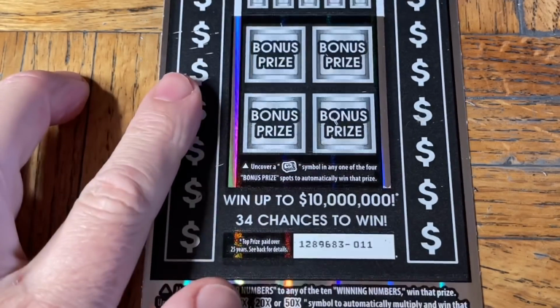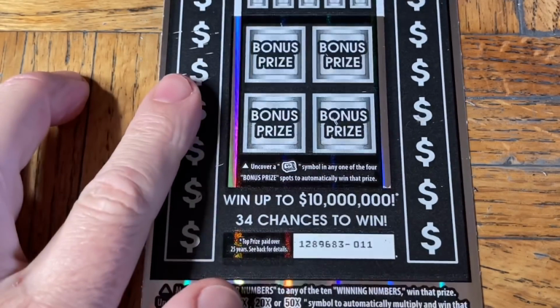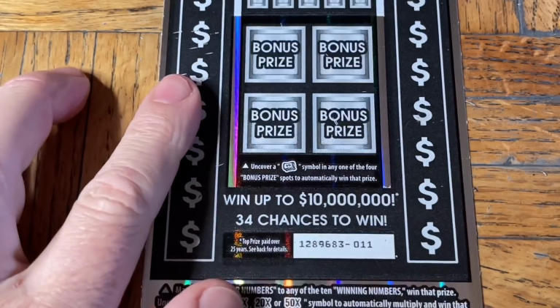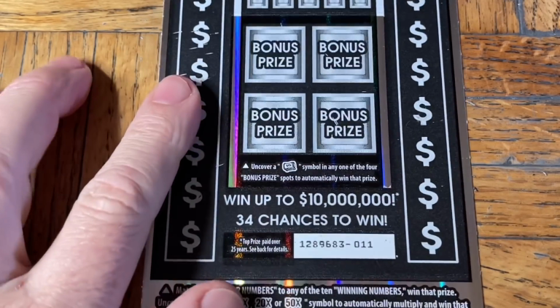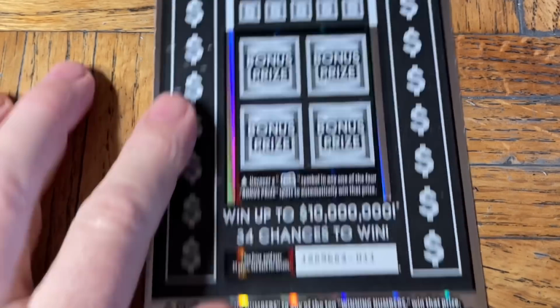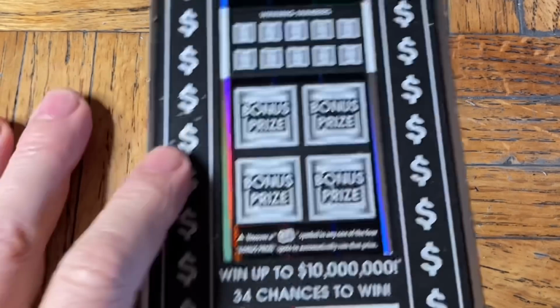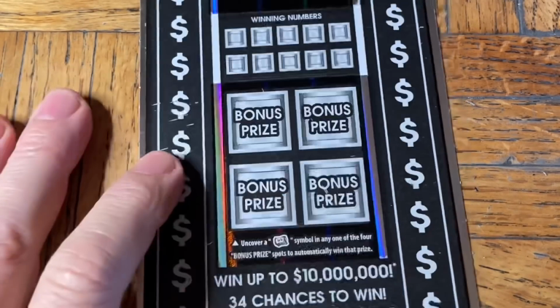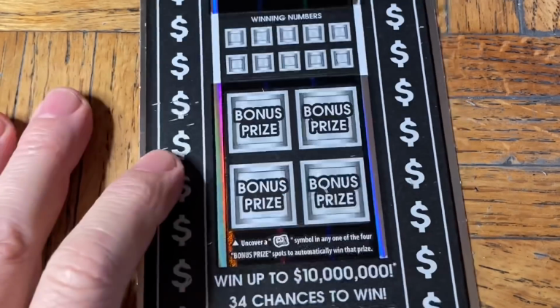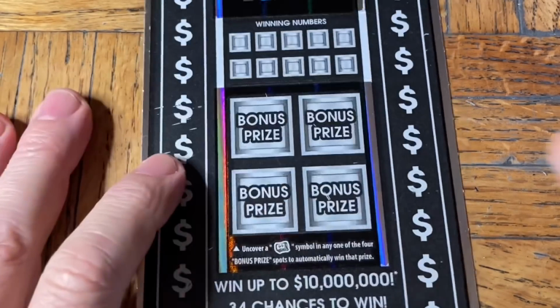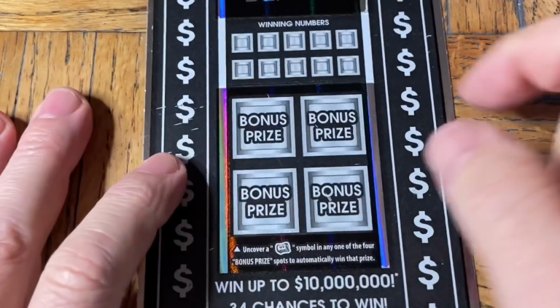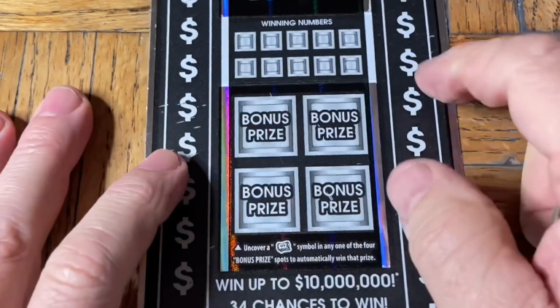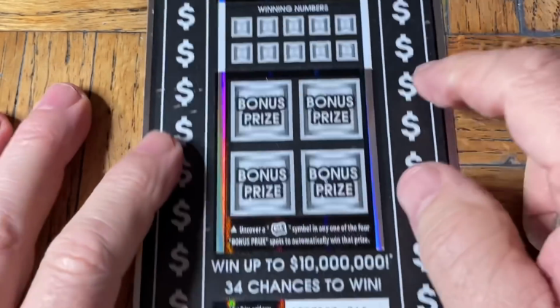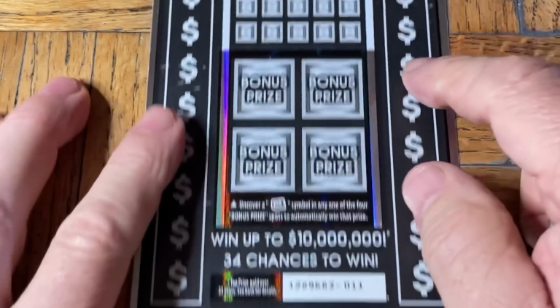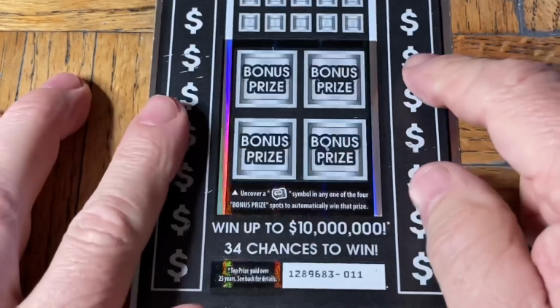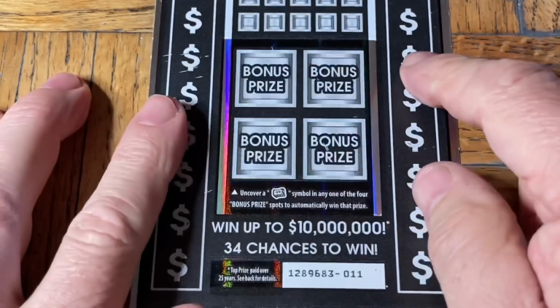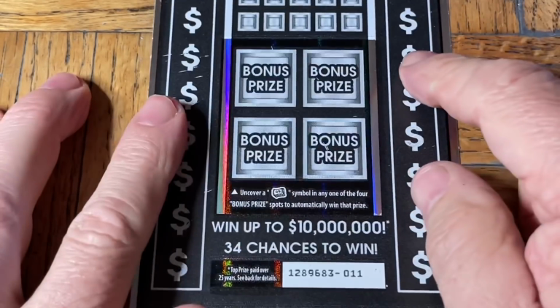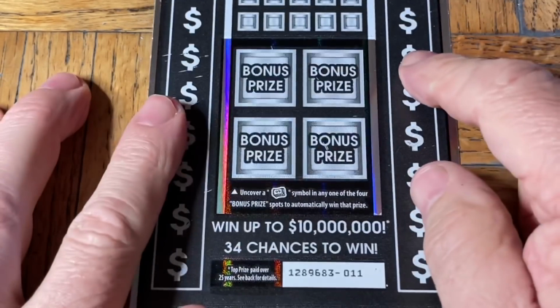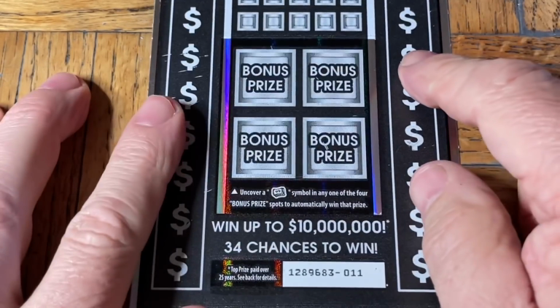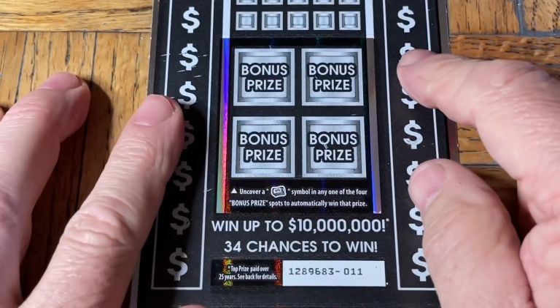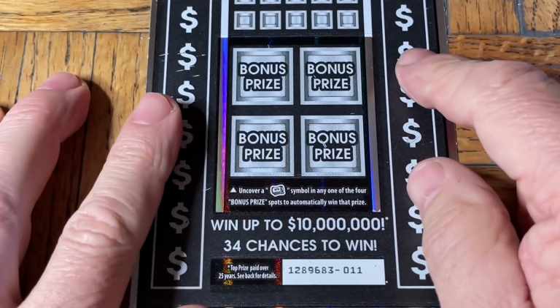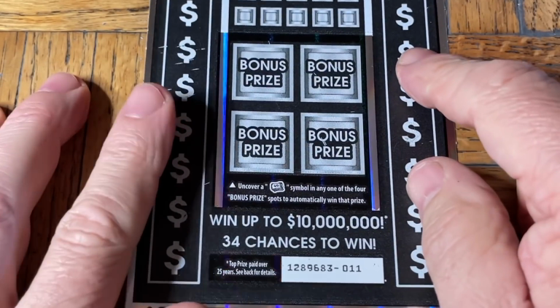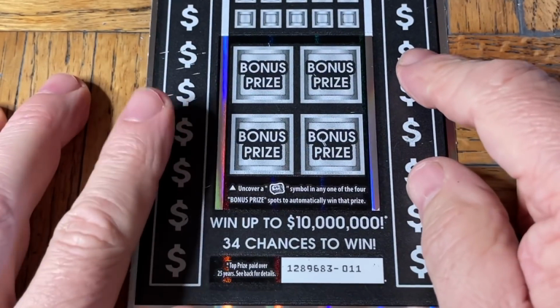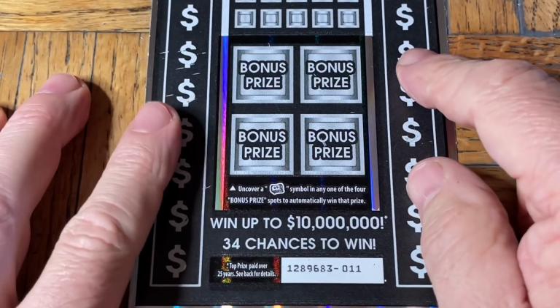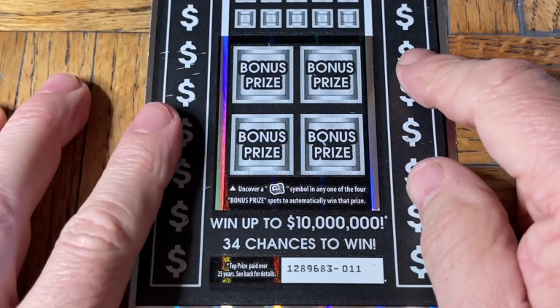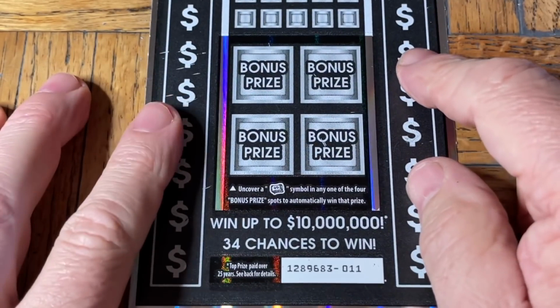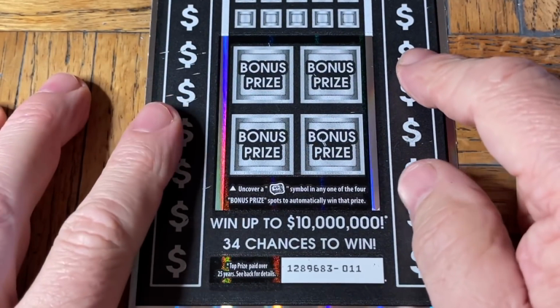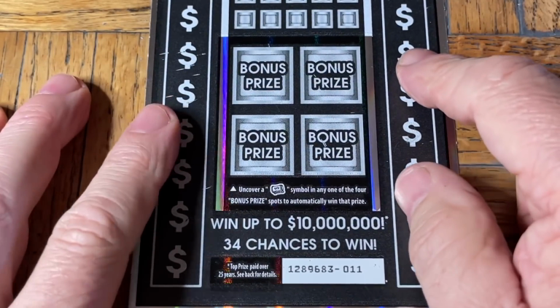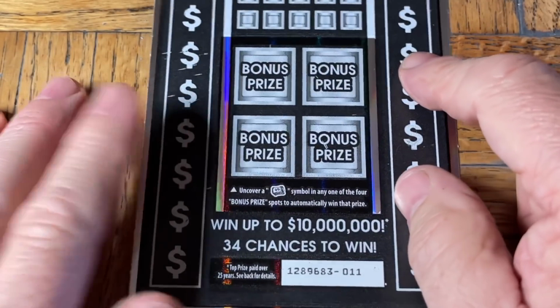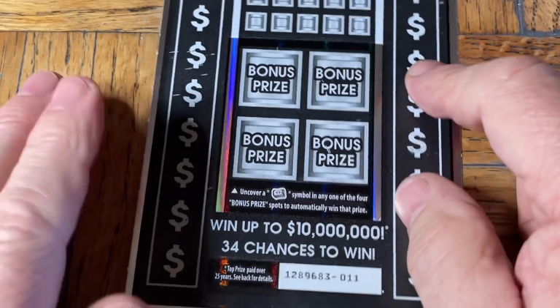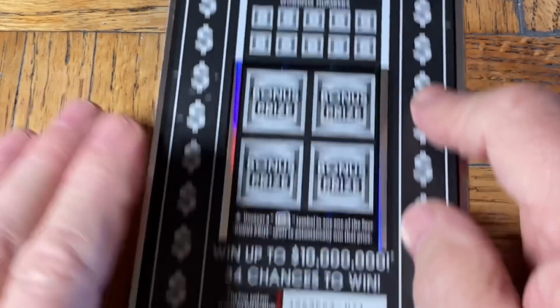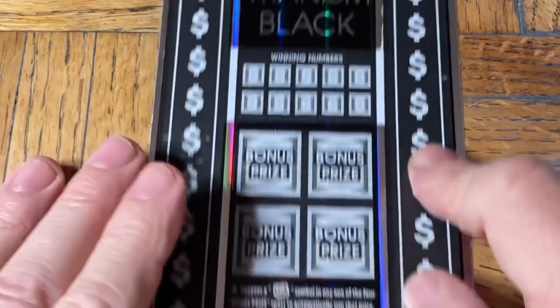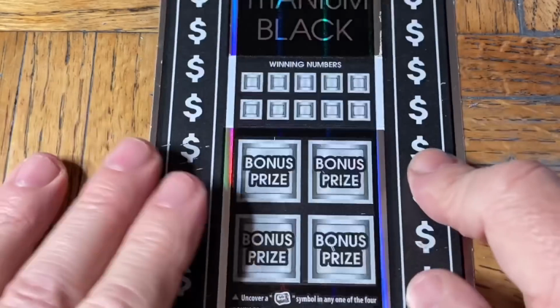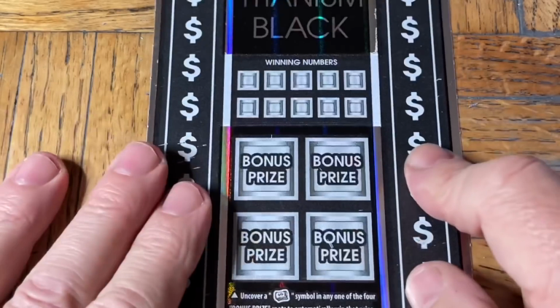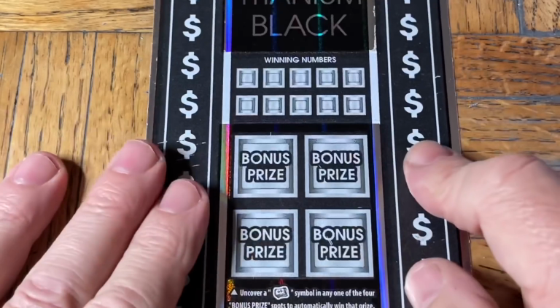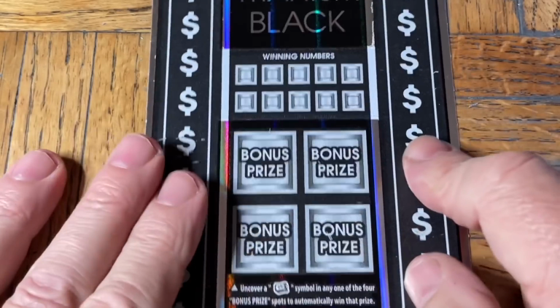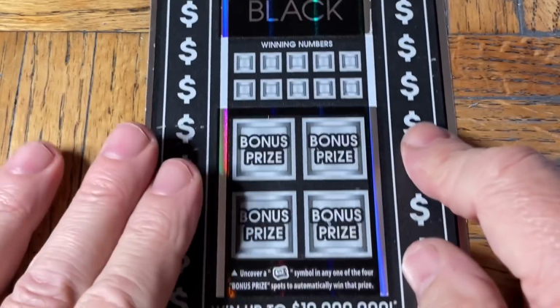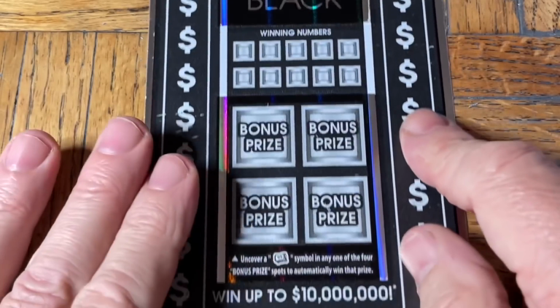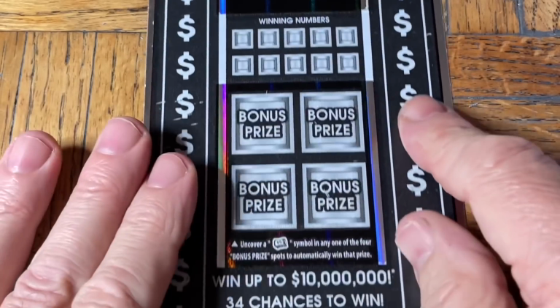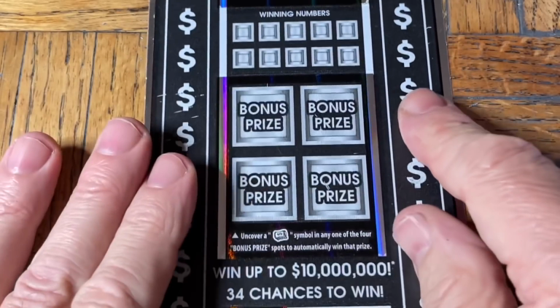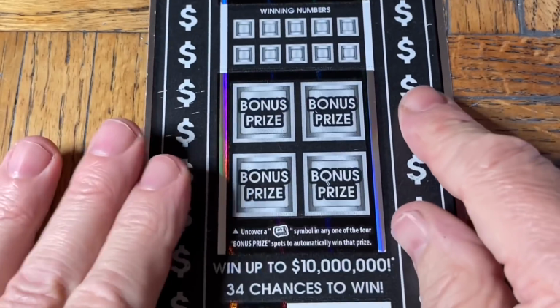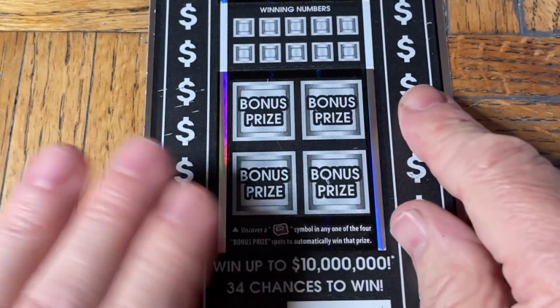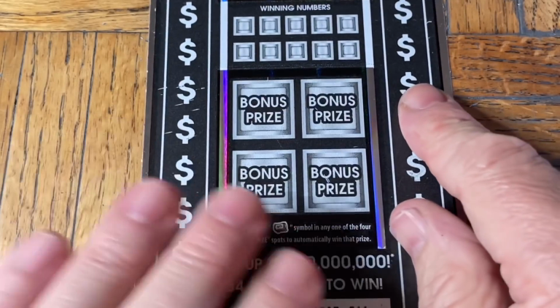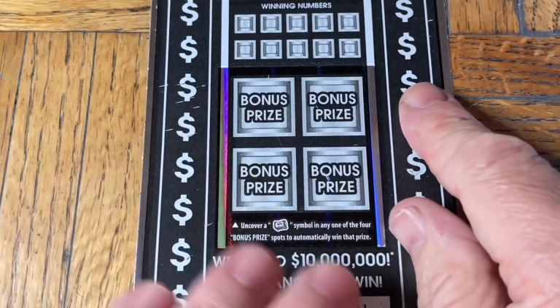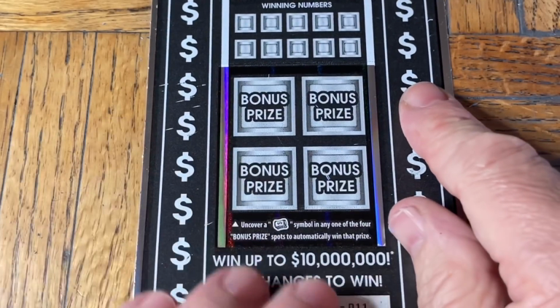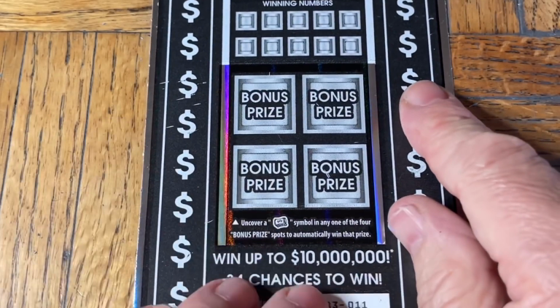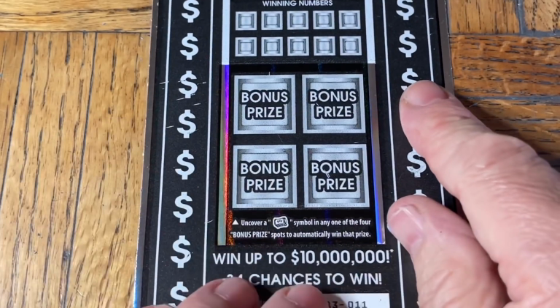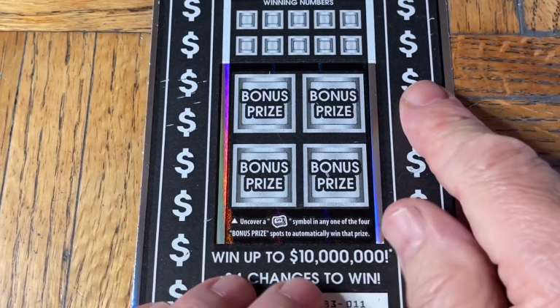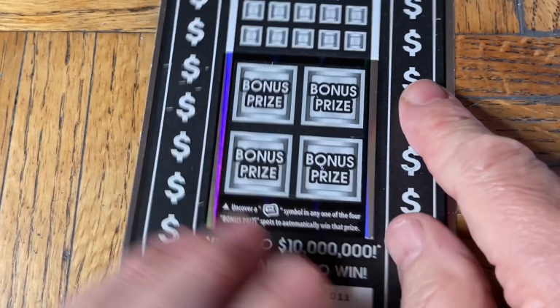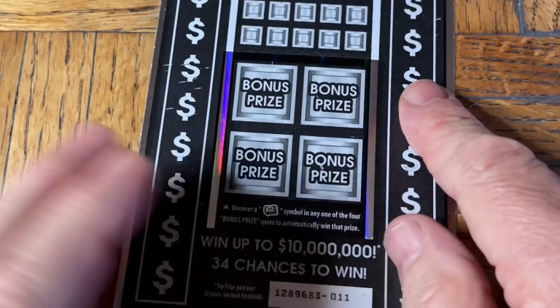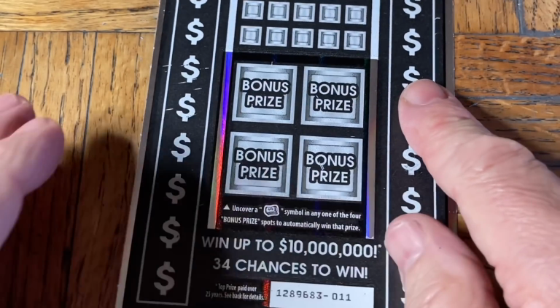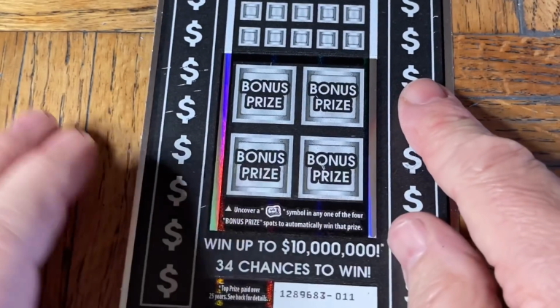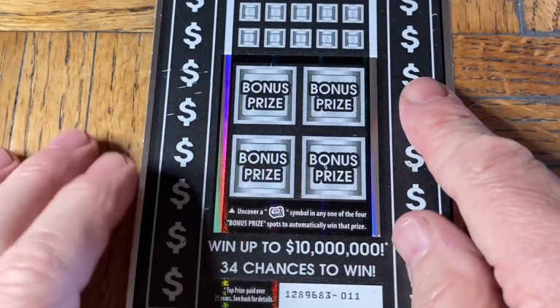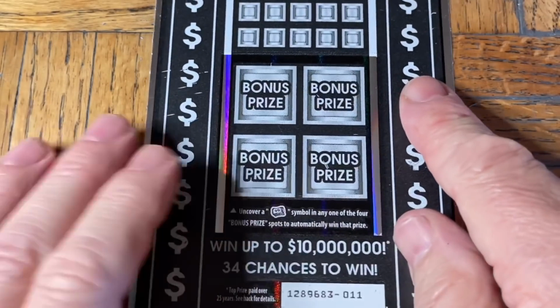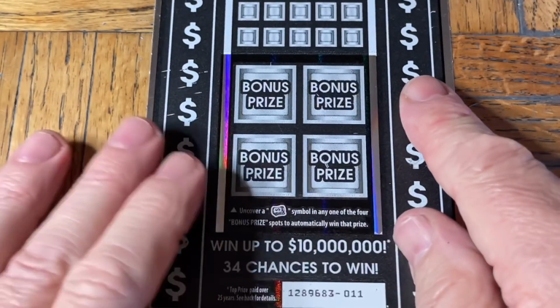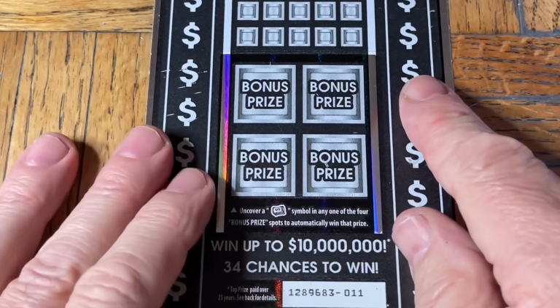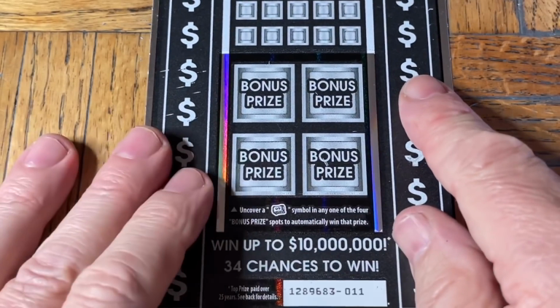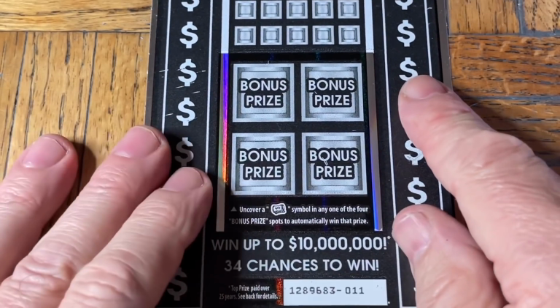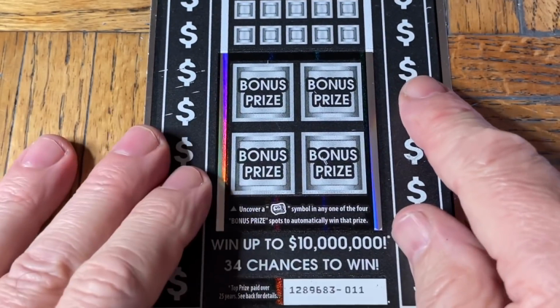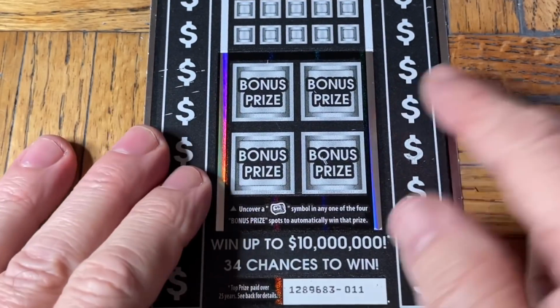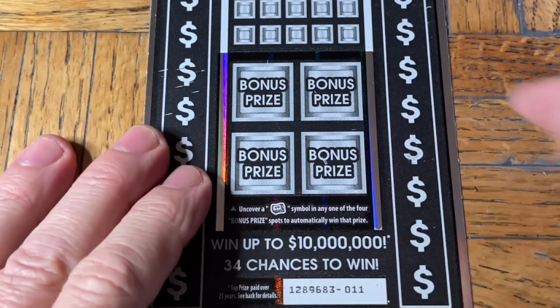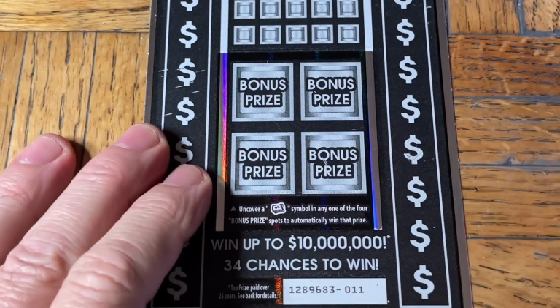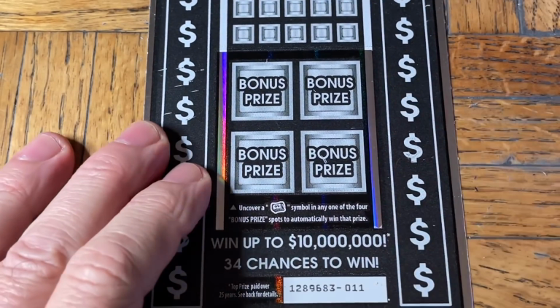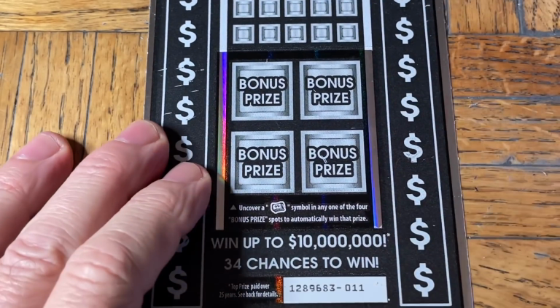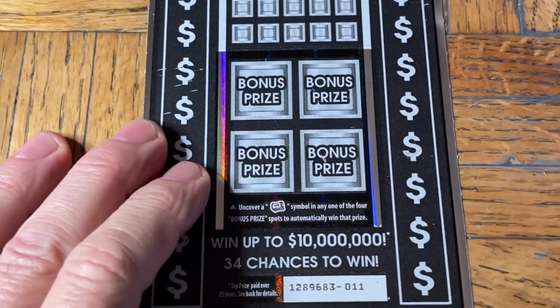All right, ticket zero-one-one. The chicken legs and a hula hoop. Don't ever let your chickens go out without a hula hoop.